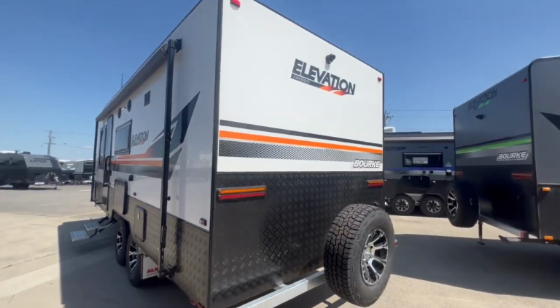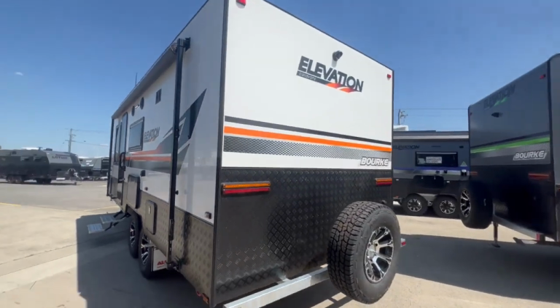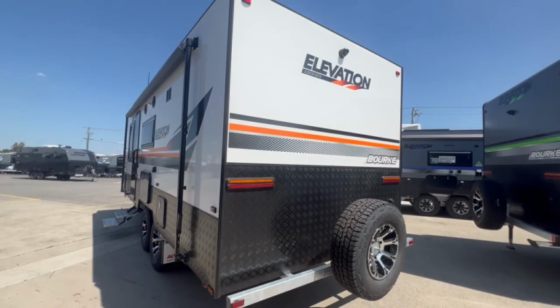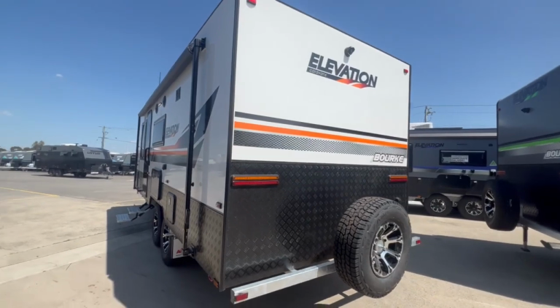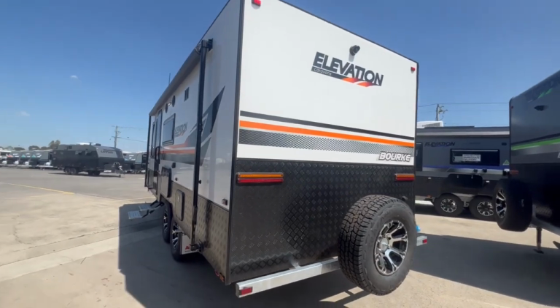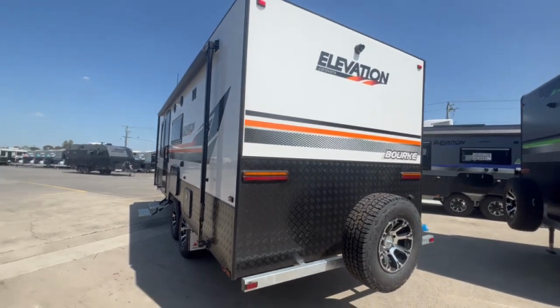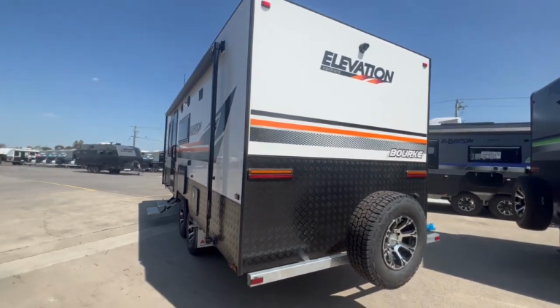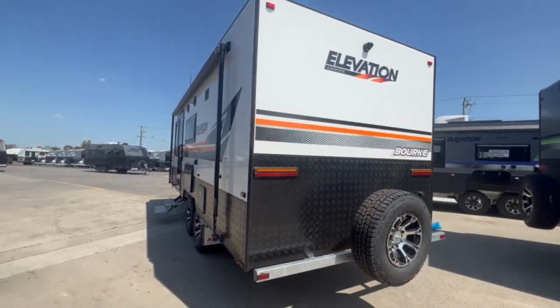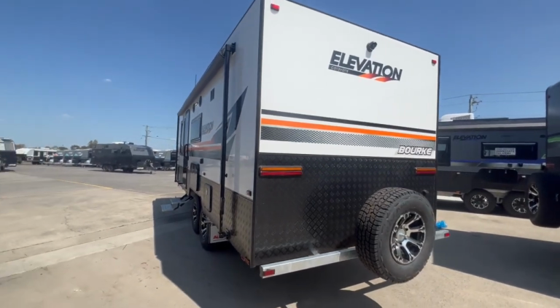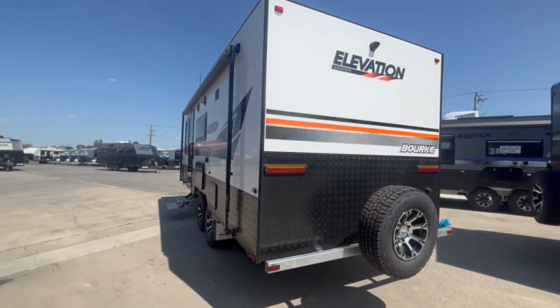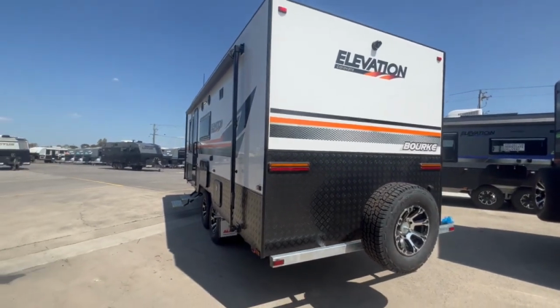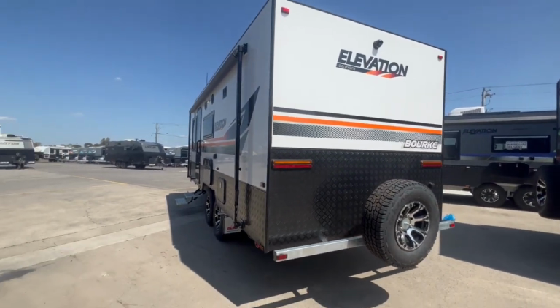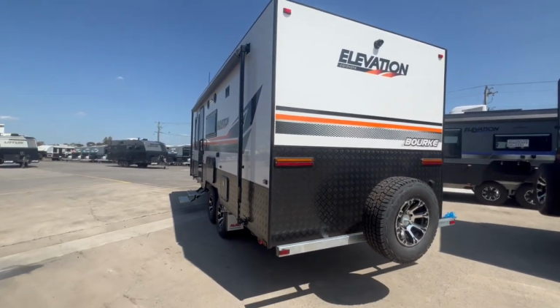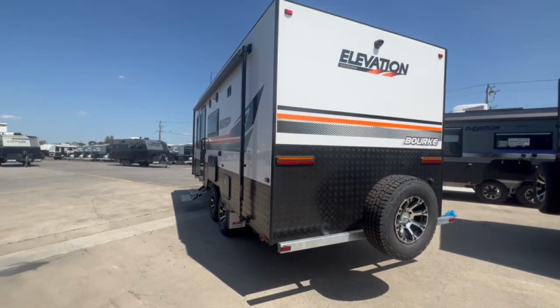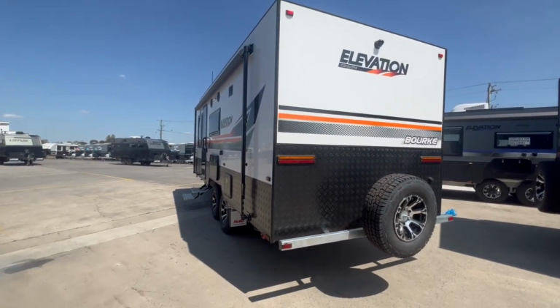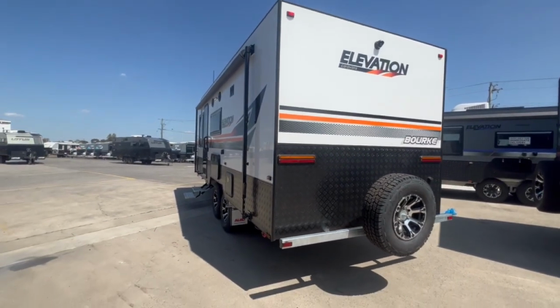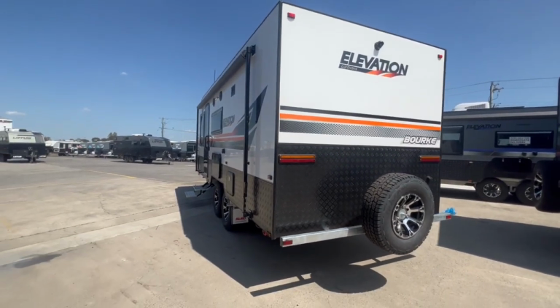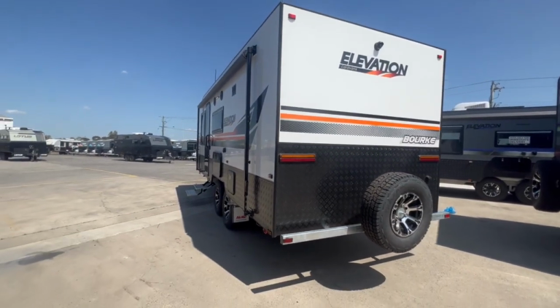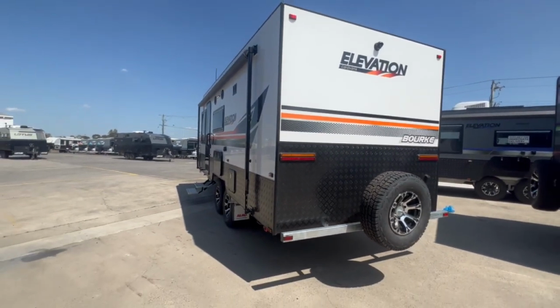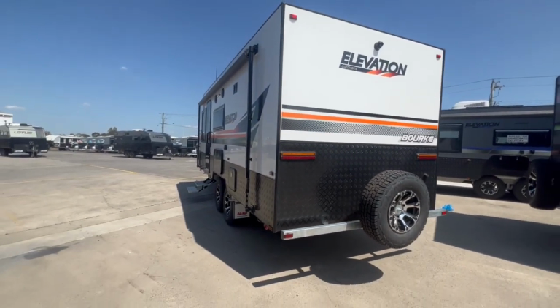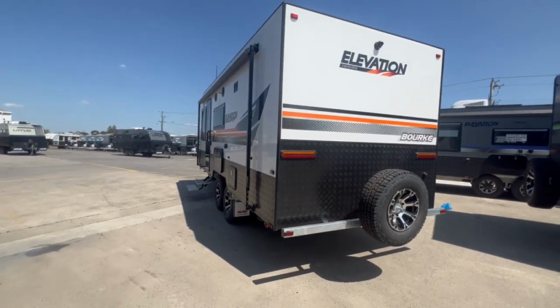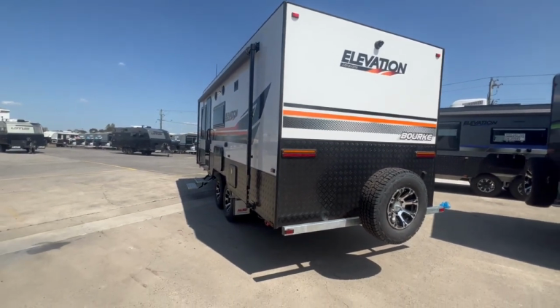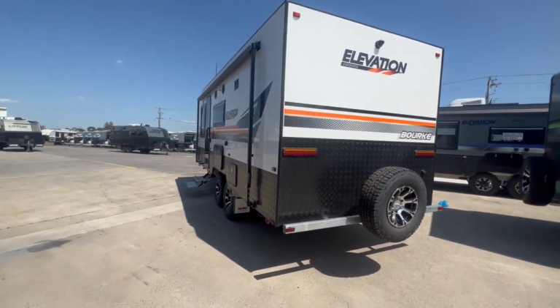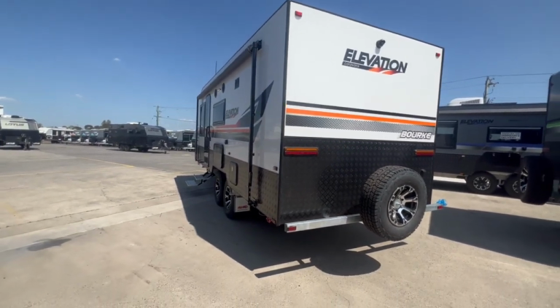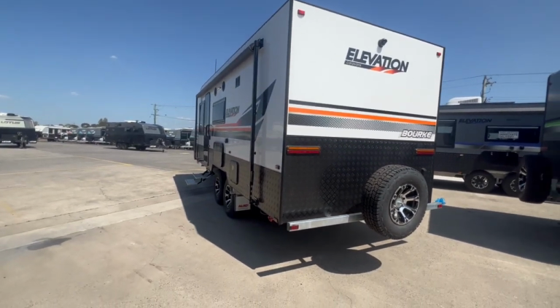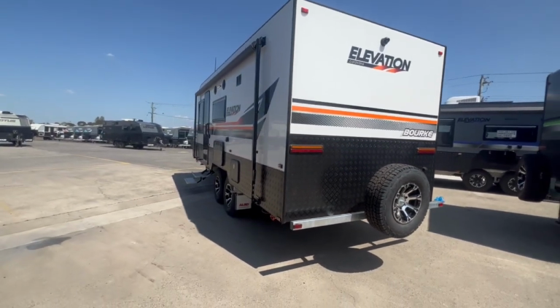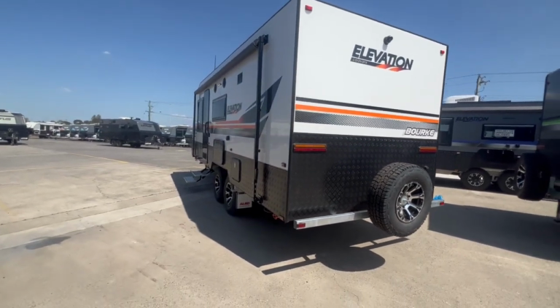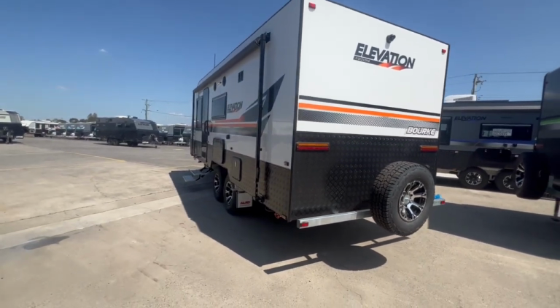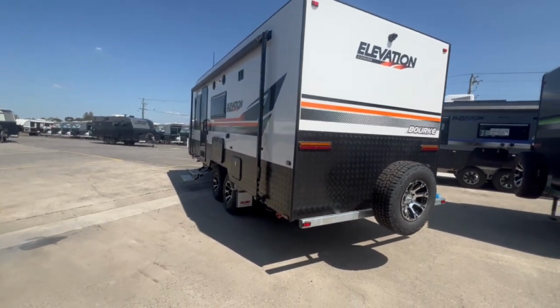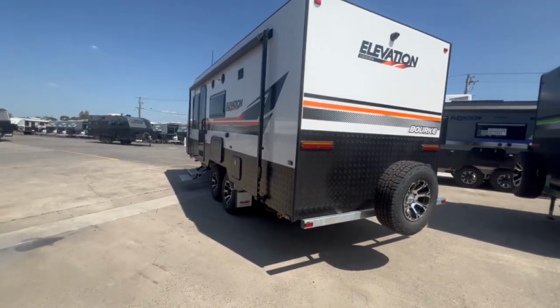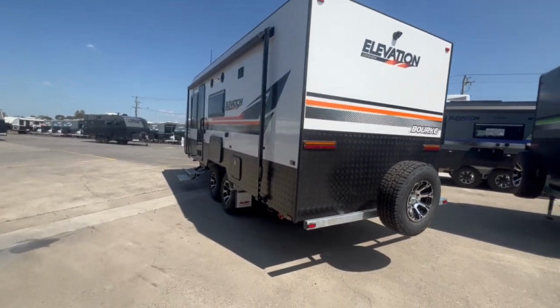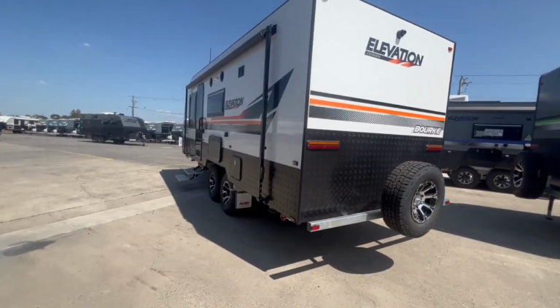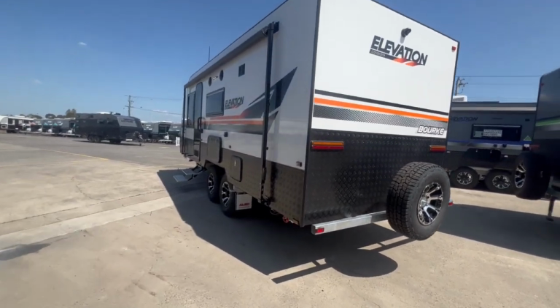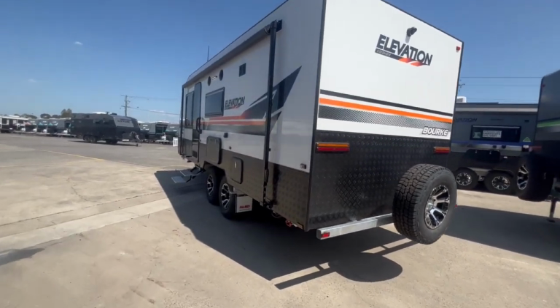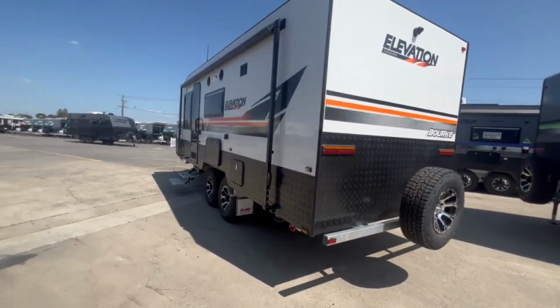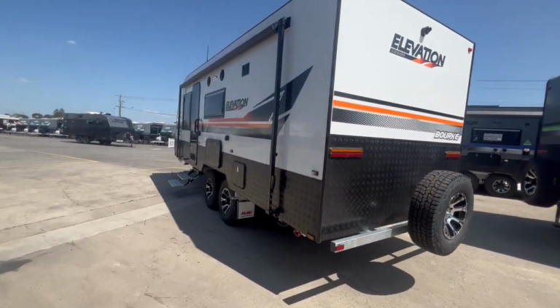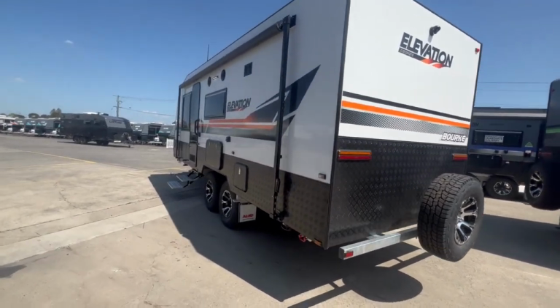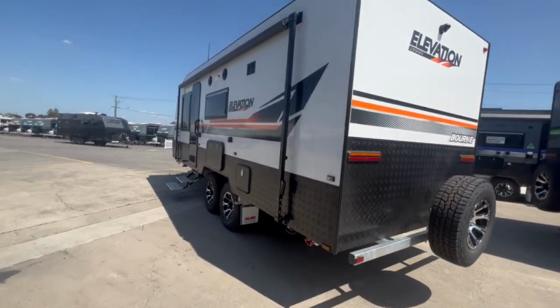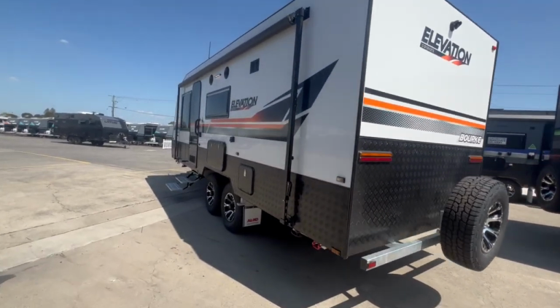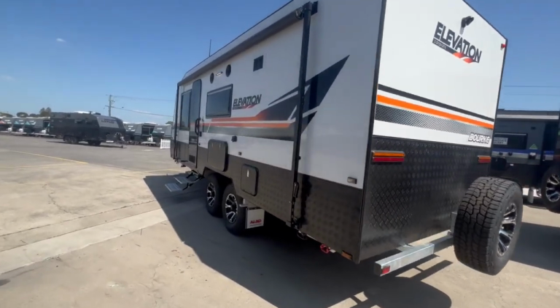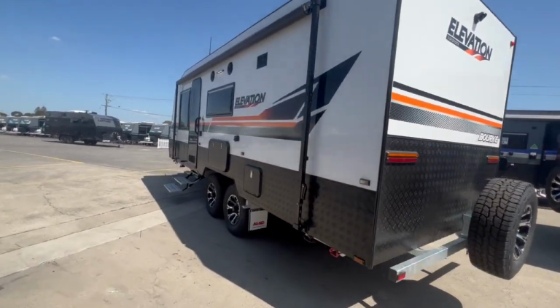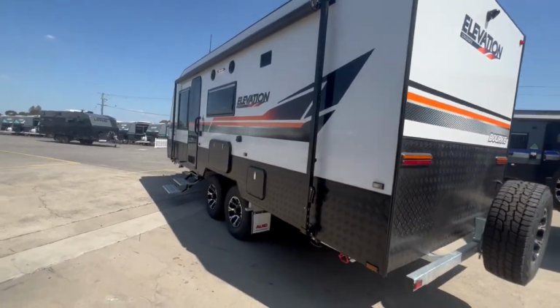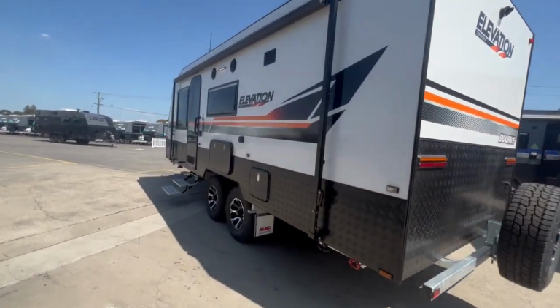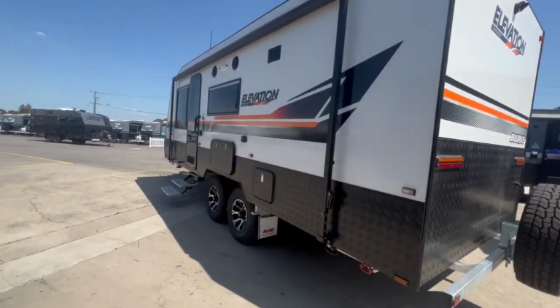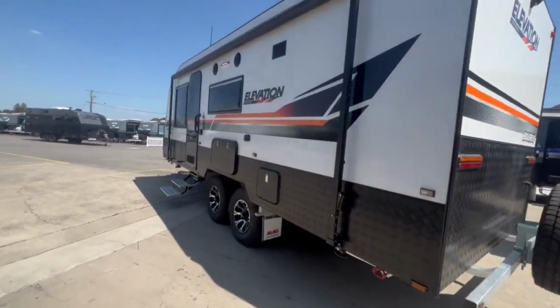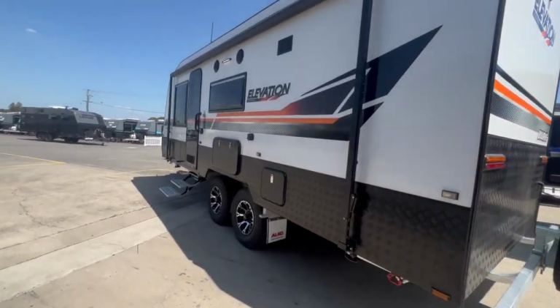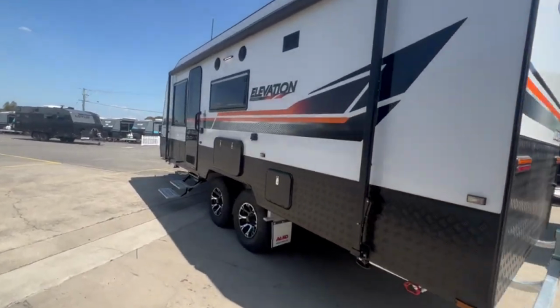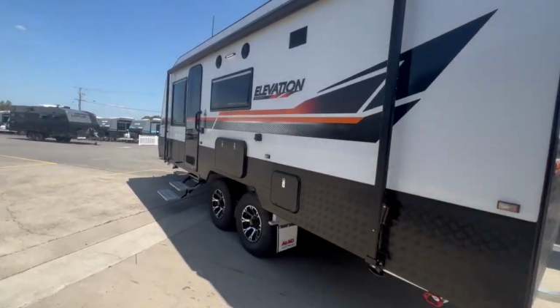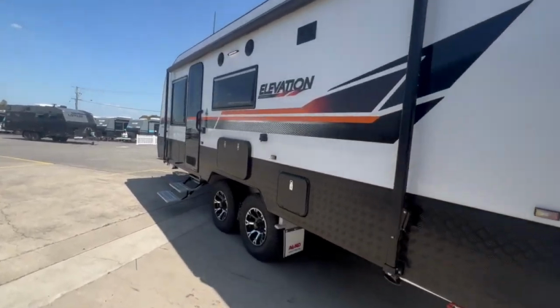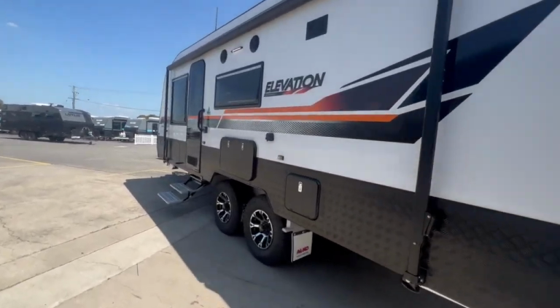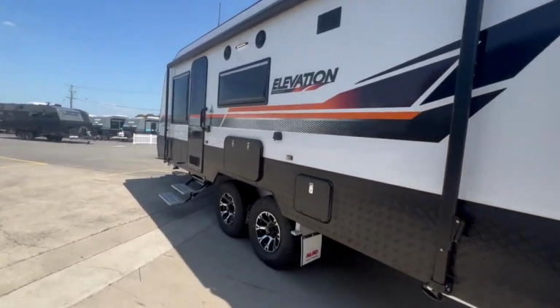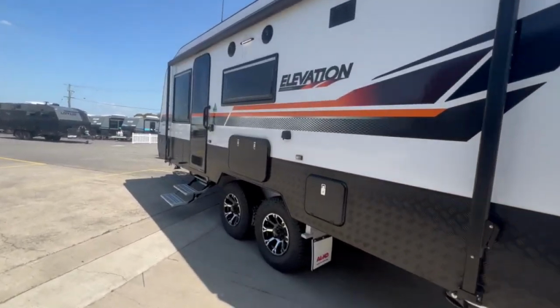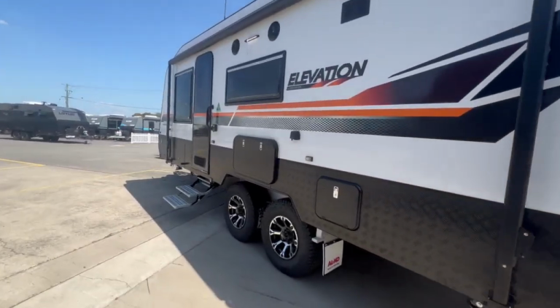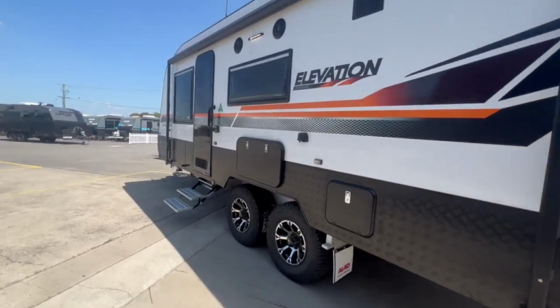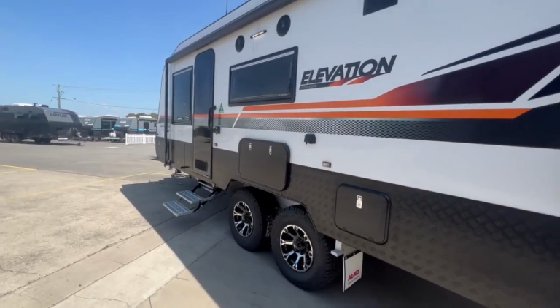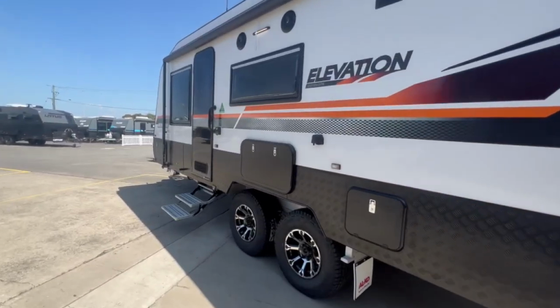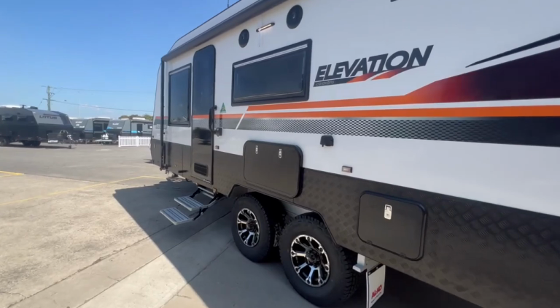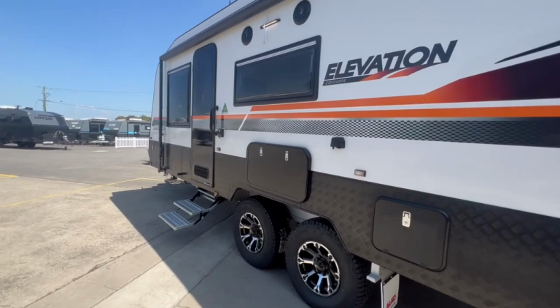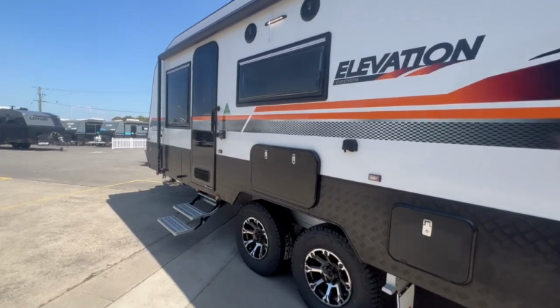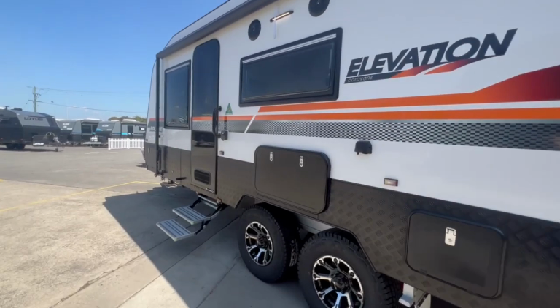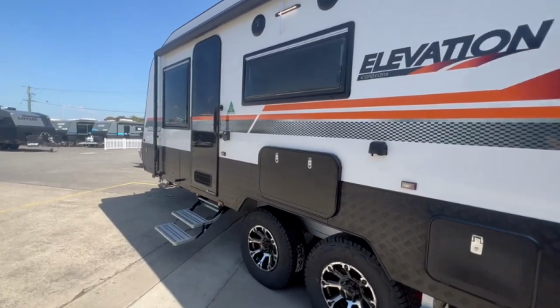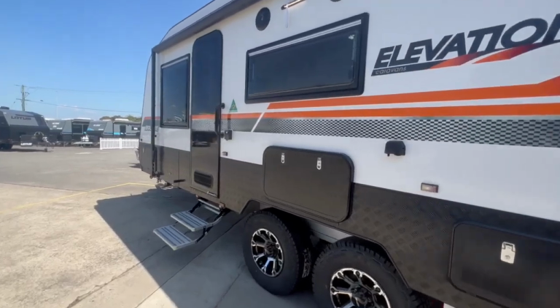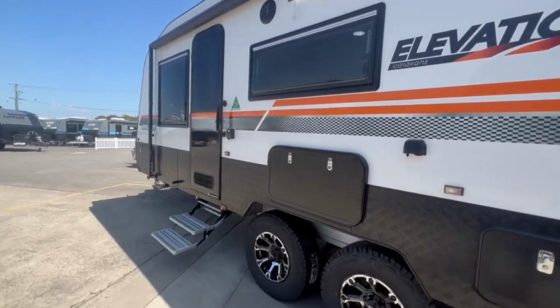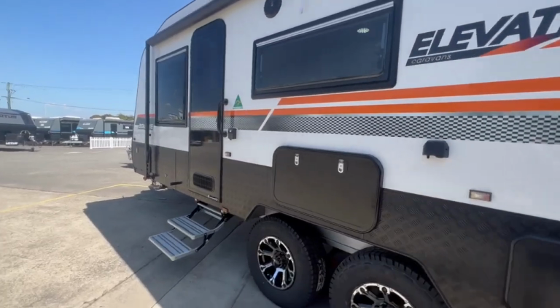There's not too much more you would need to add on this Elevation Burke. We'll step inside the Elevation now.